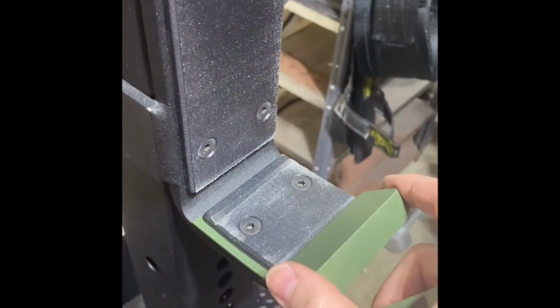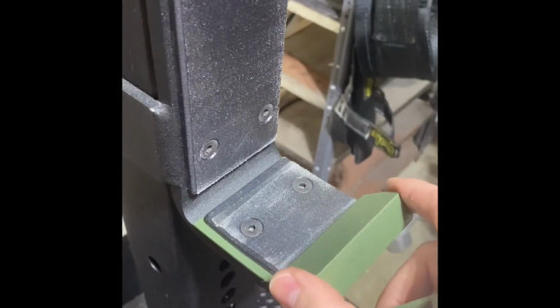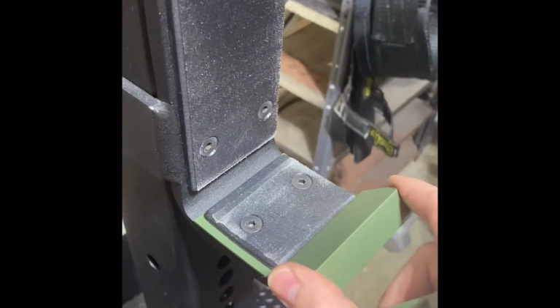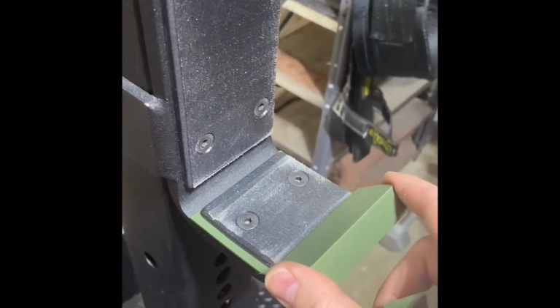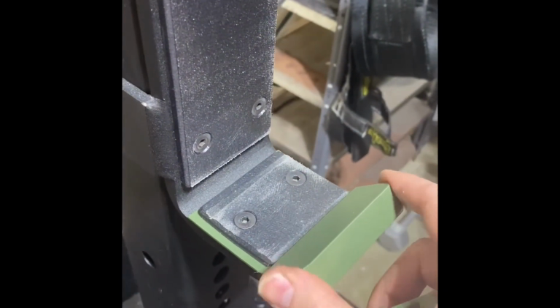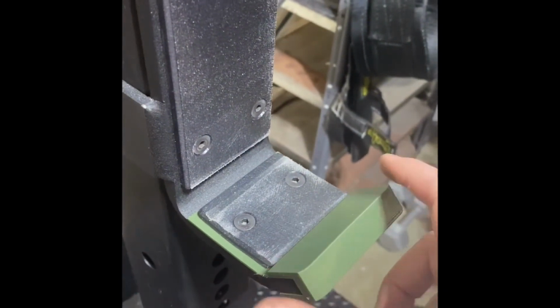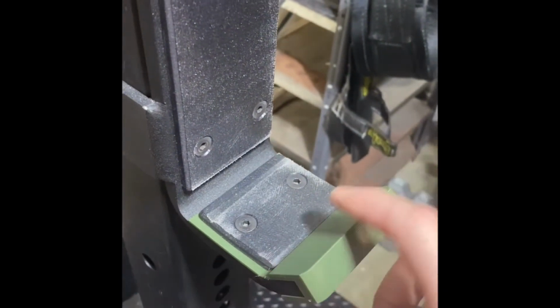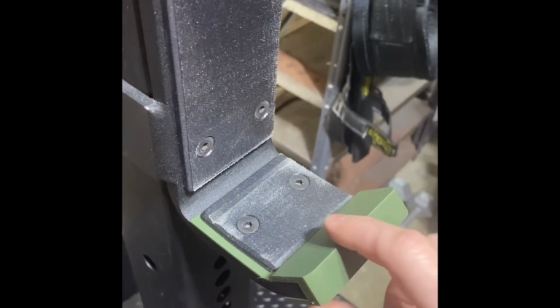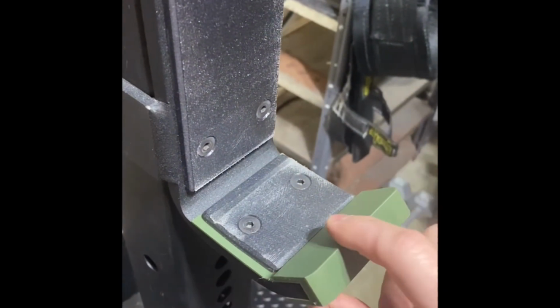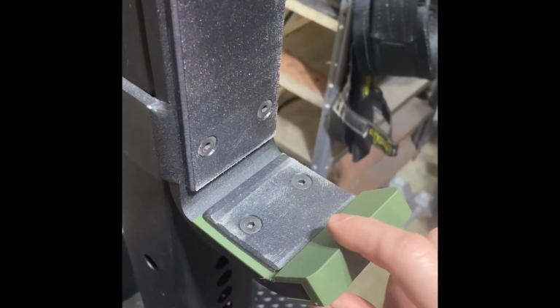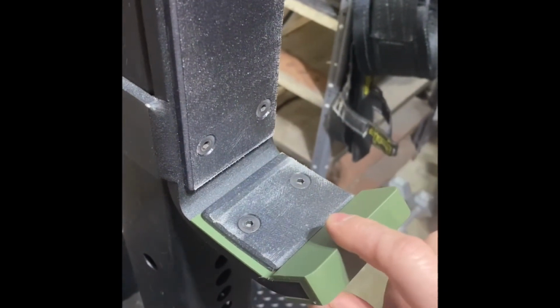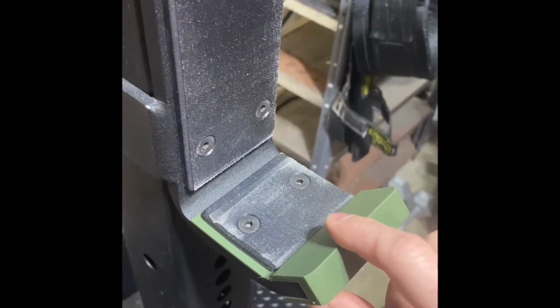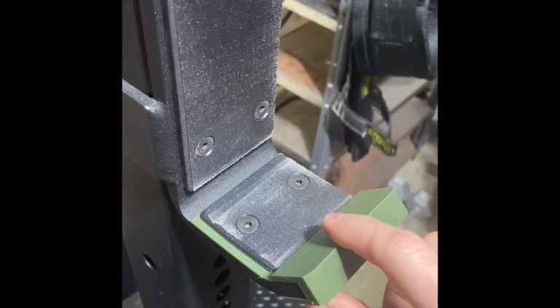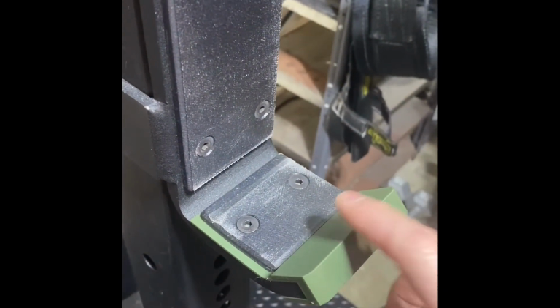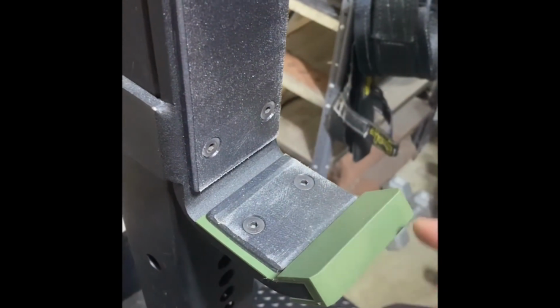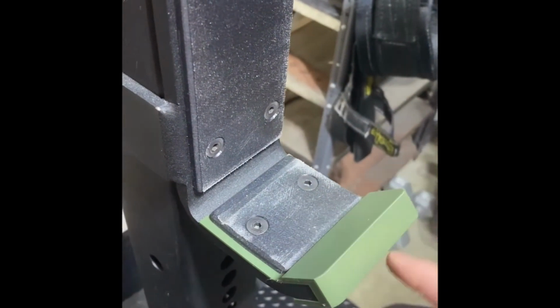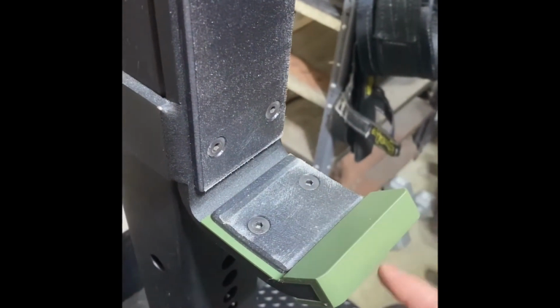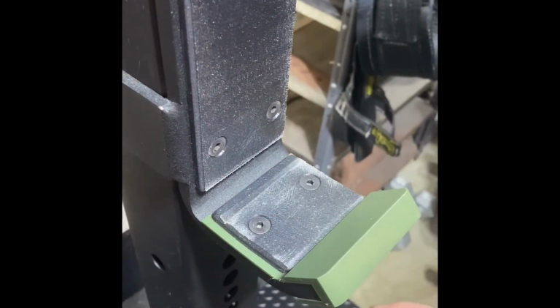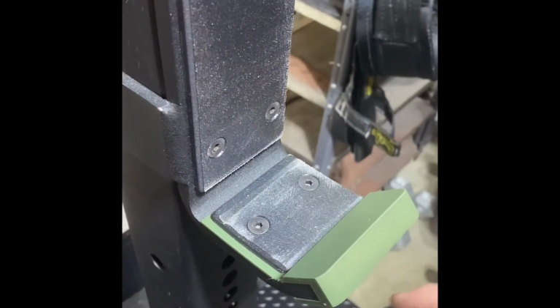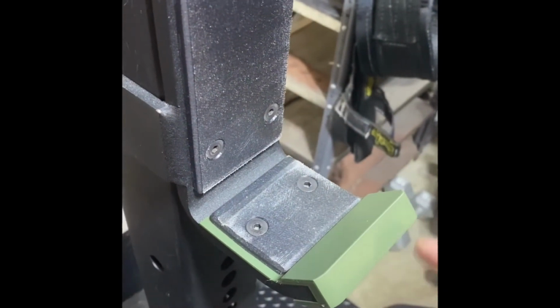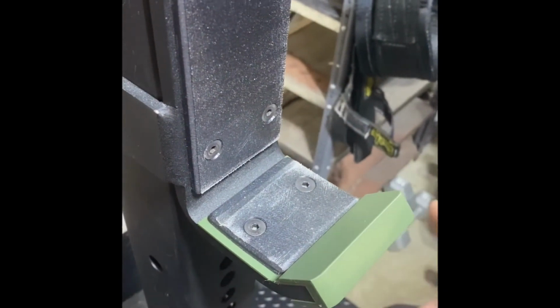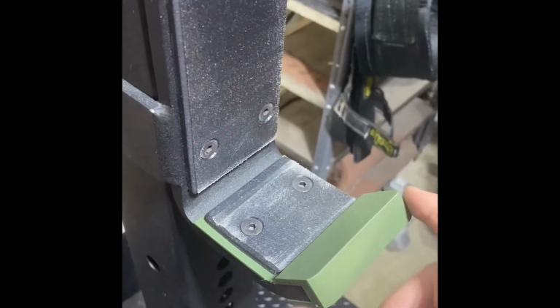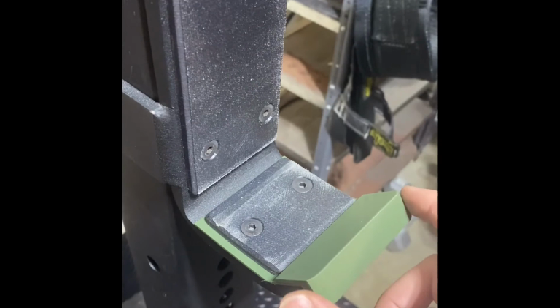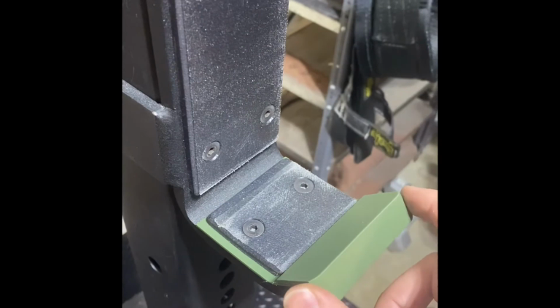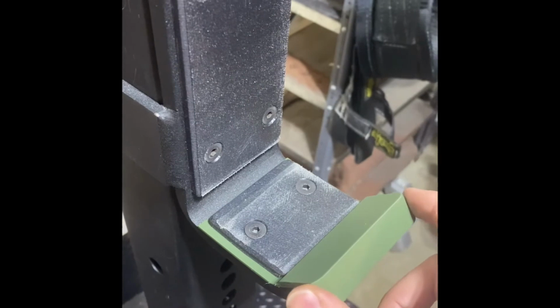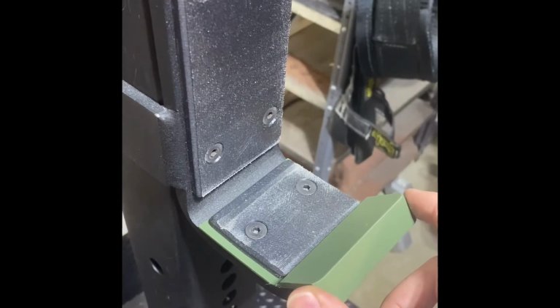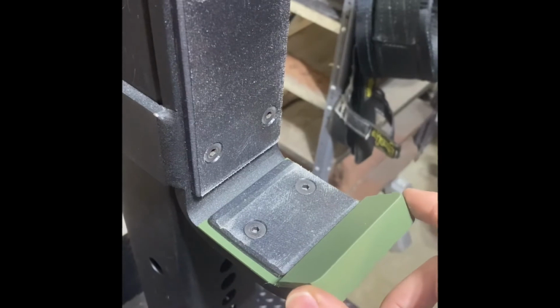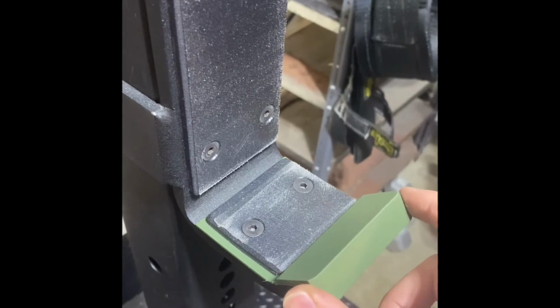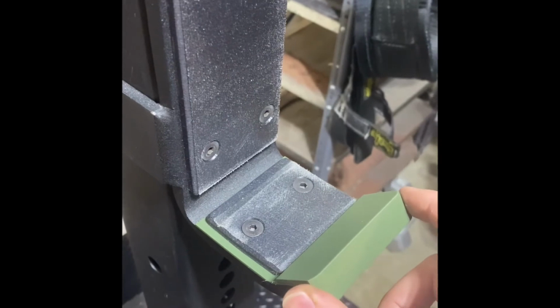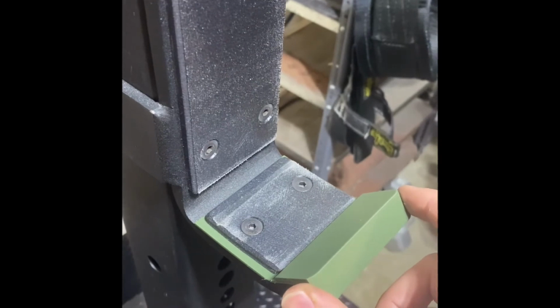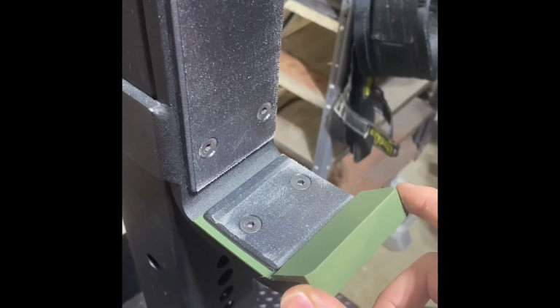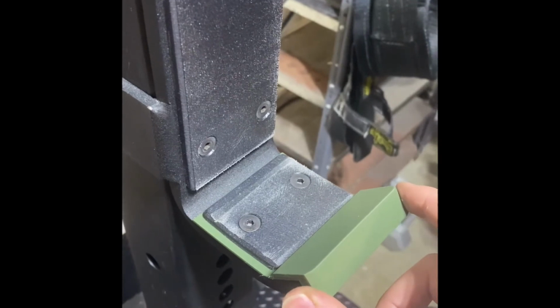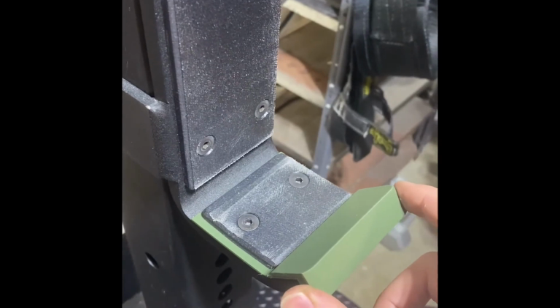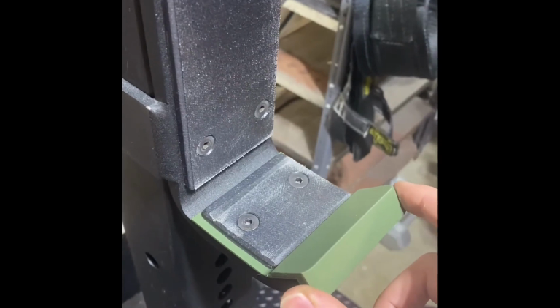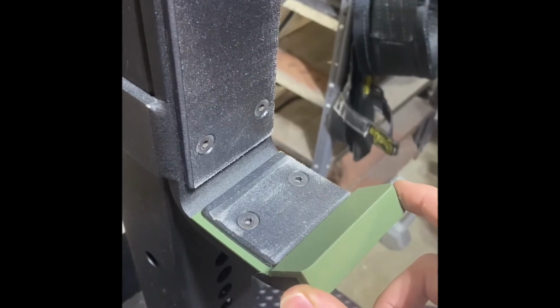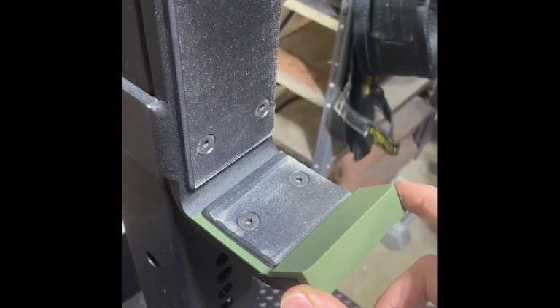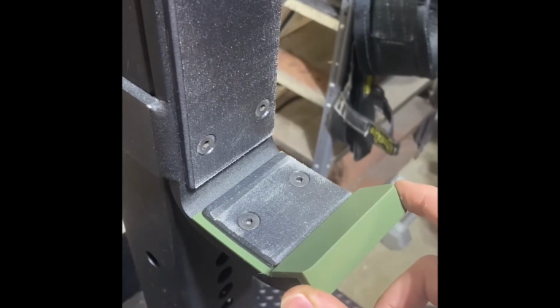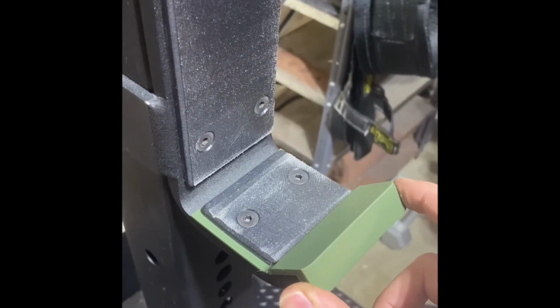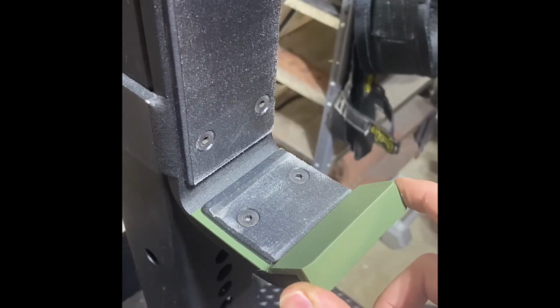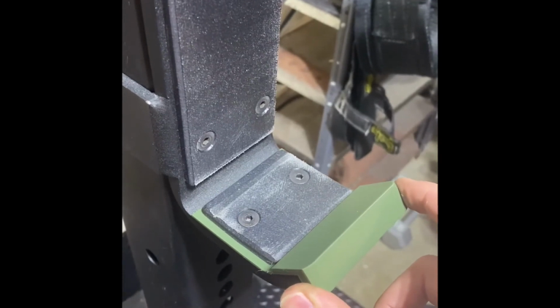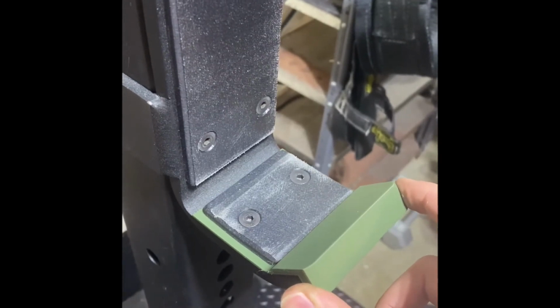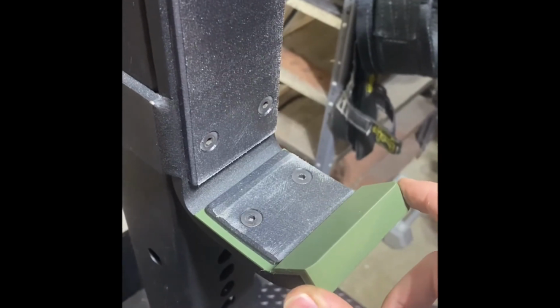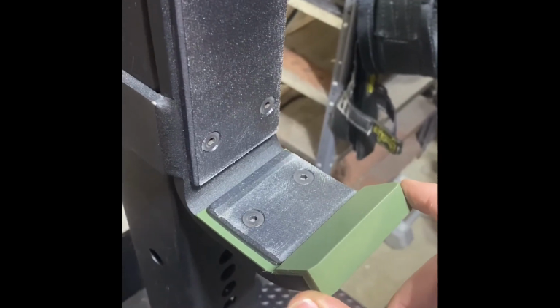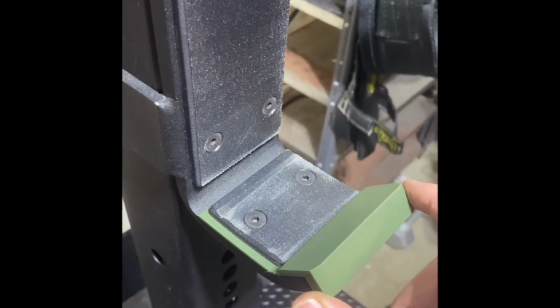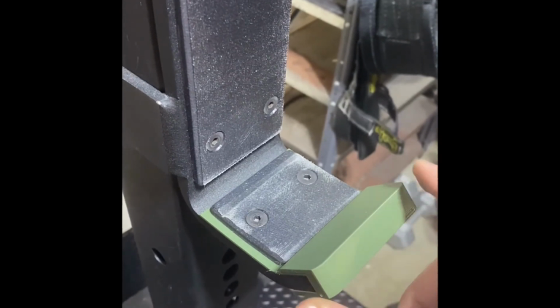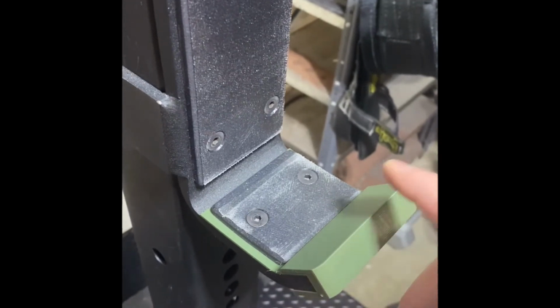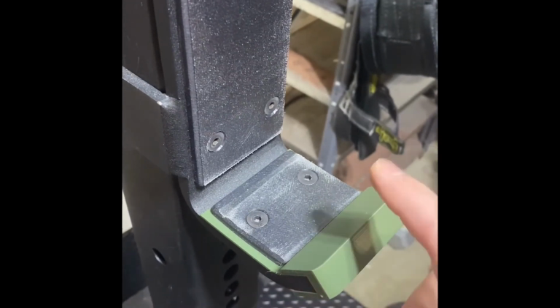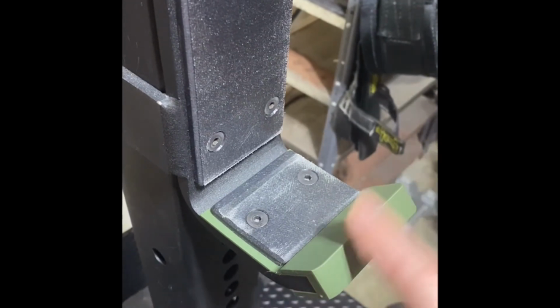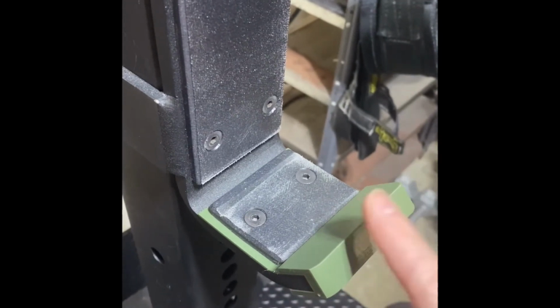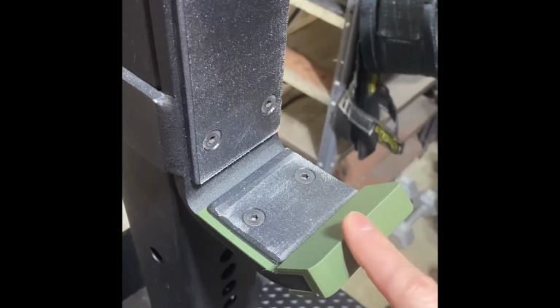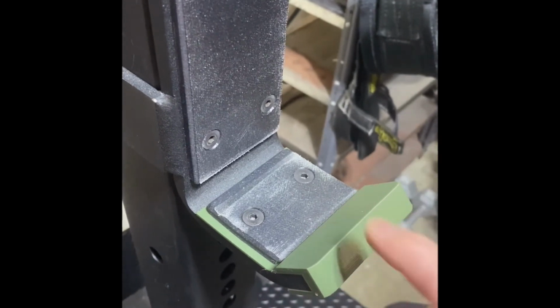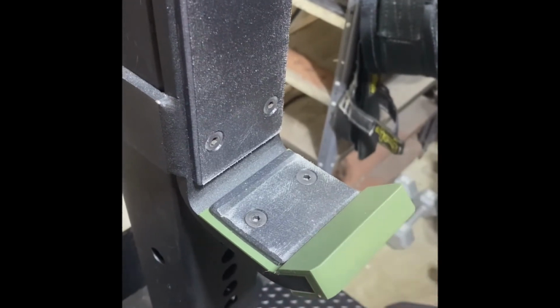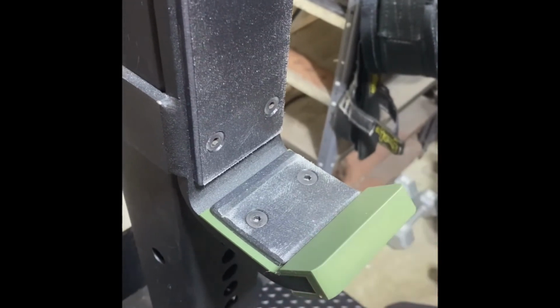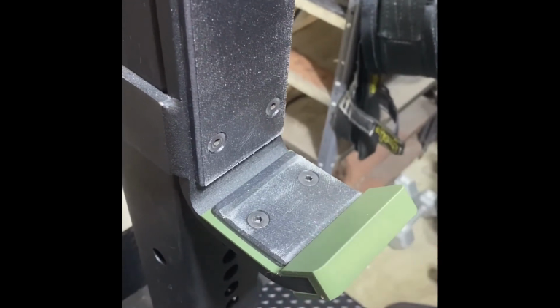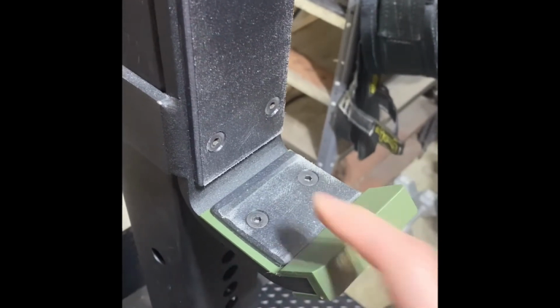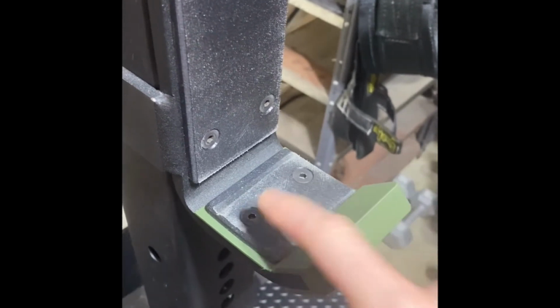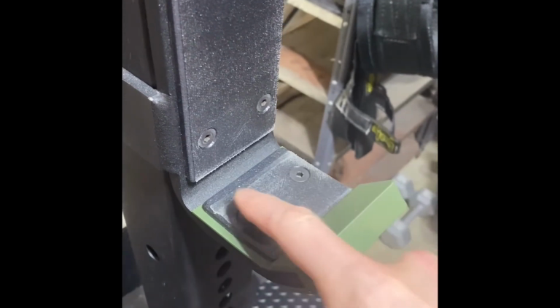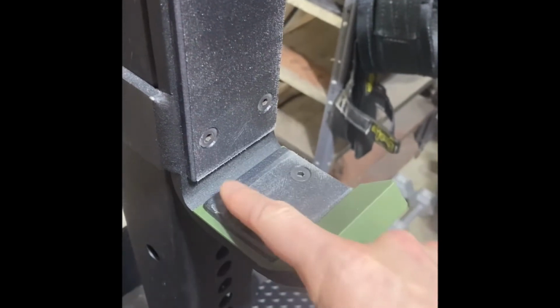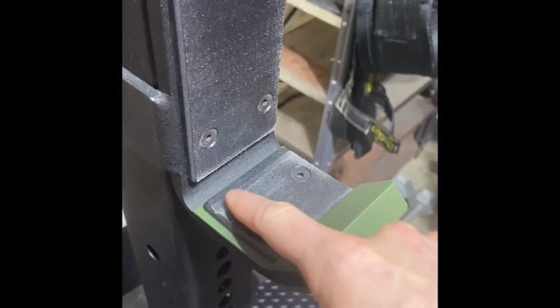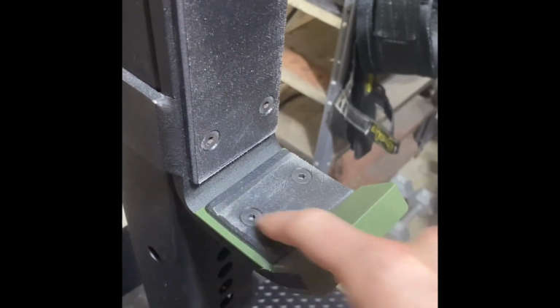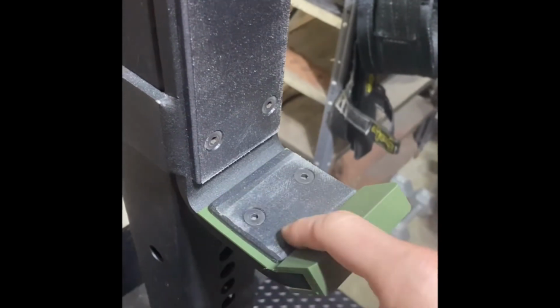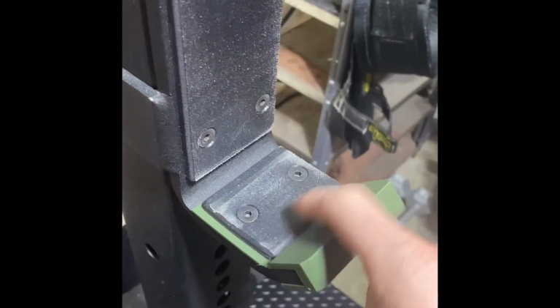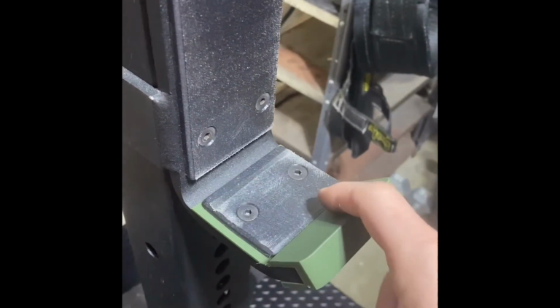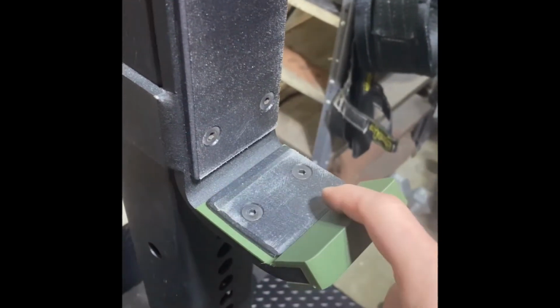It's pretty nice, nice and stable. It'll protect my bar as well as protect the J-Cup when the bar is rolling forward.